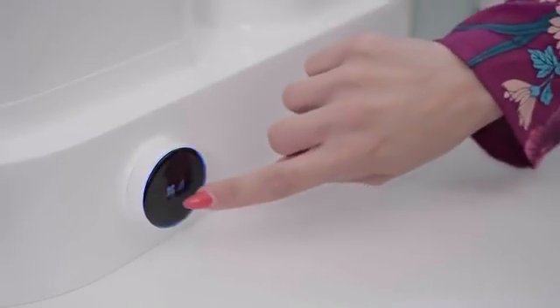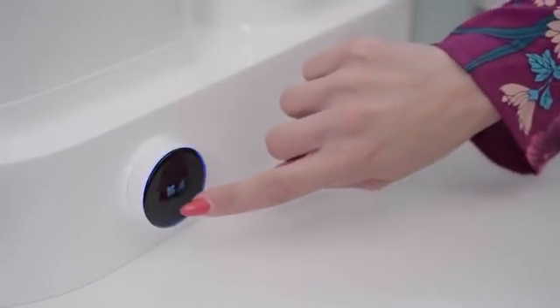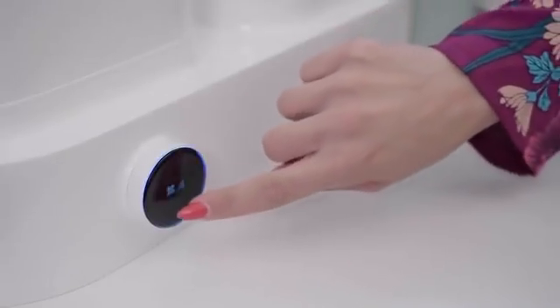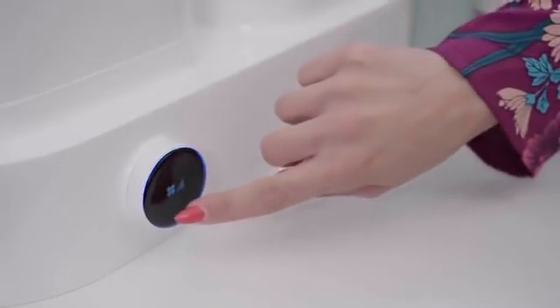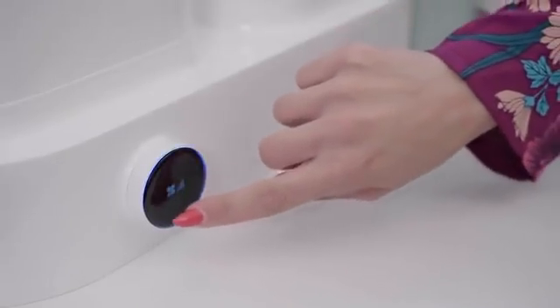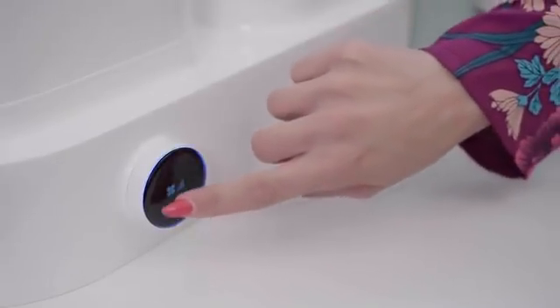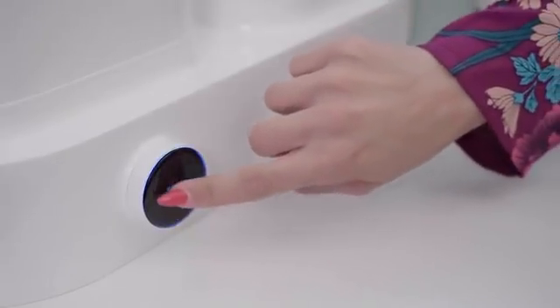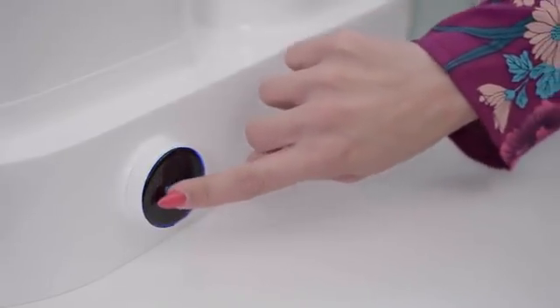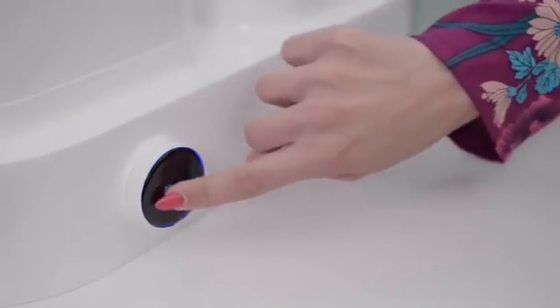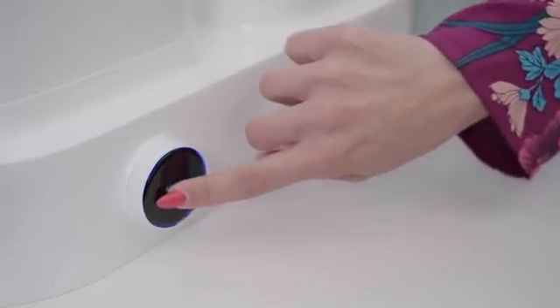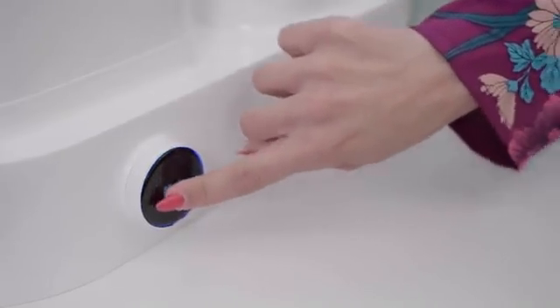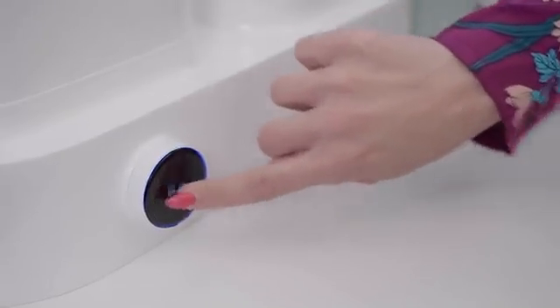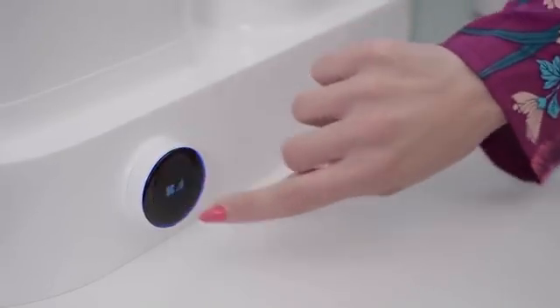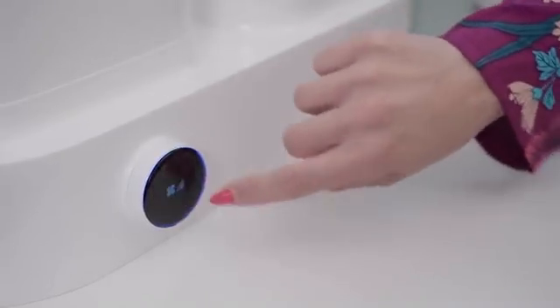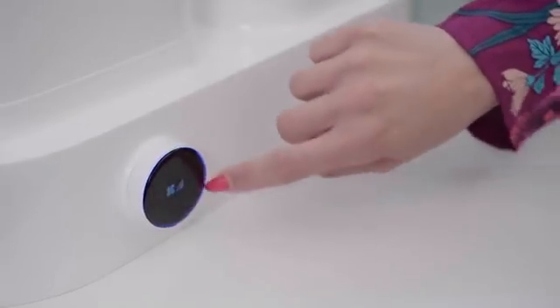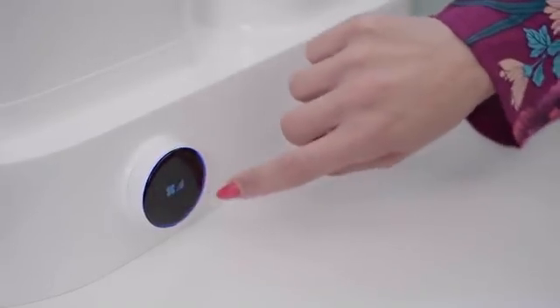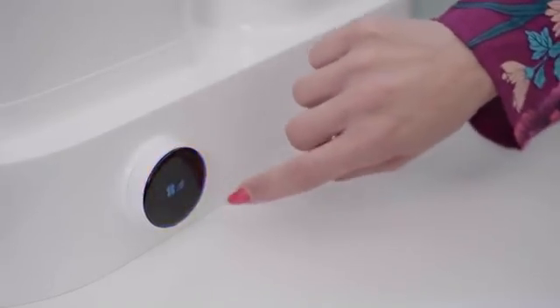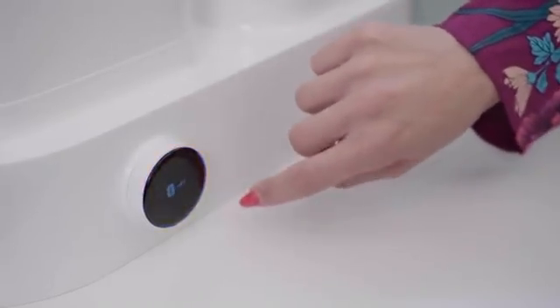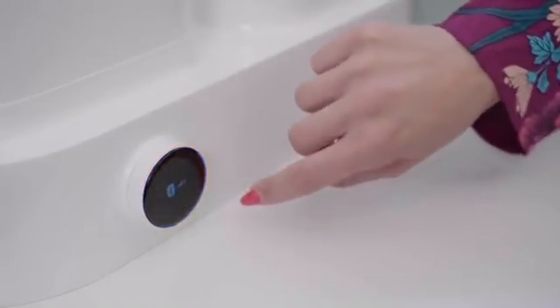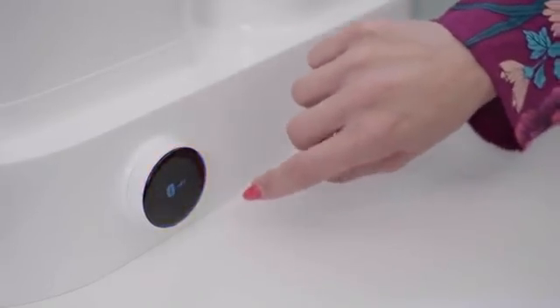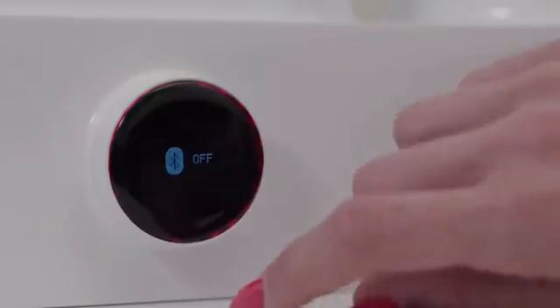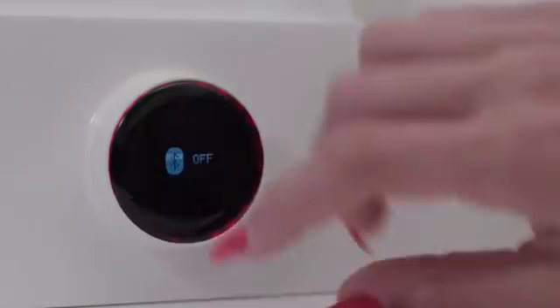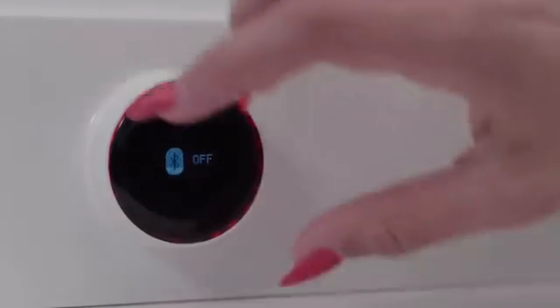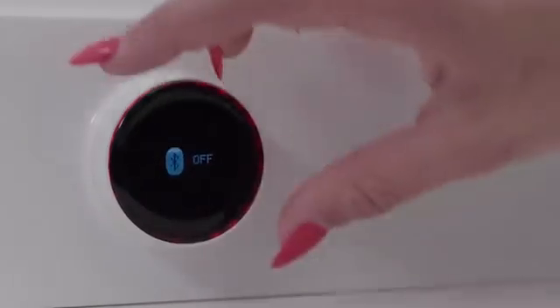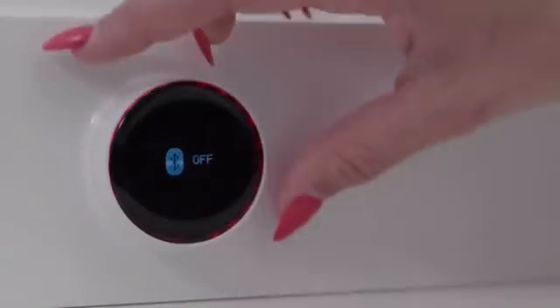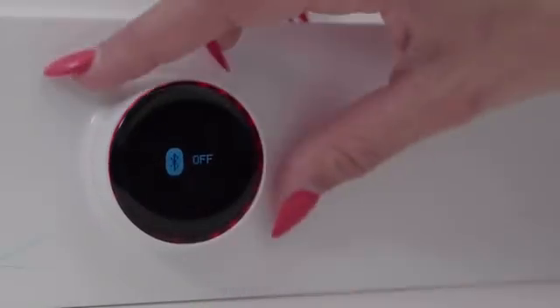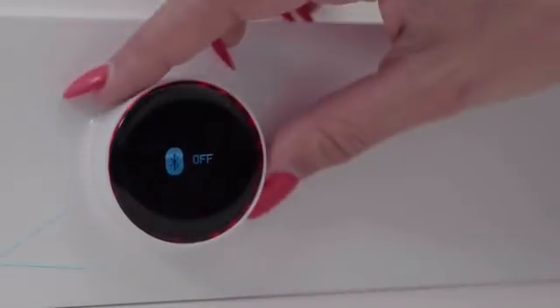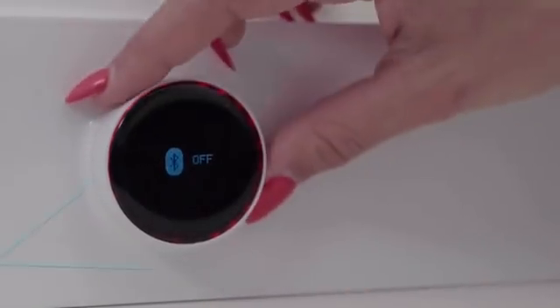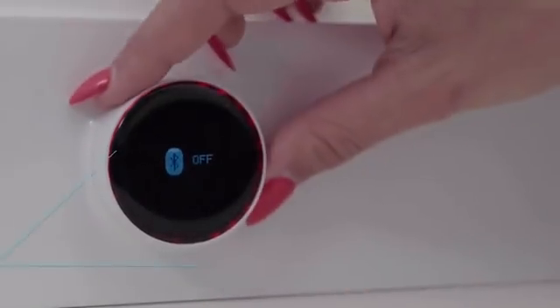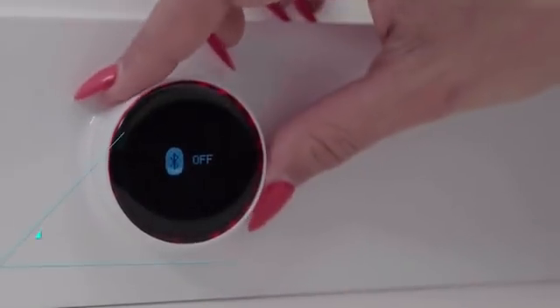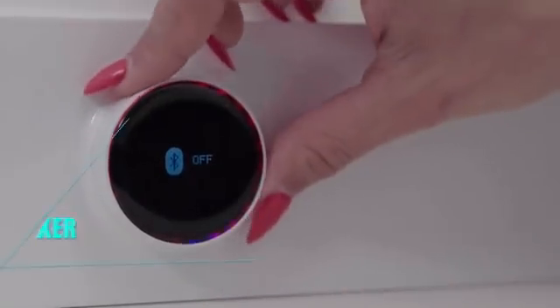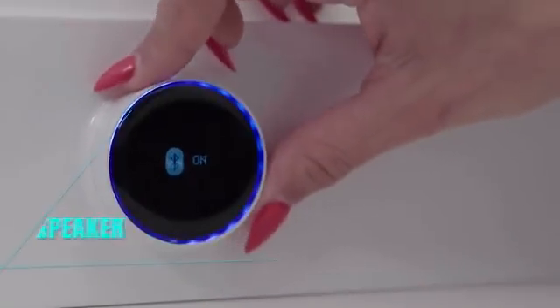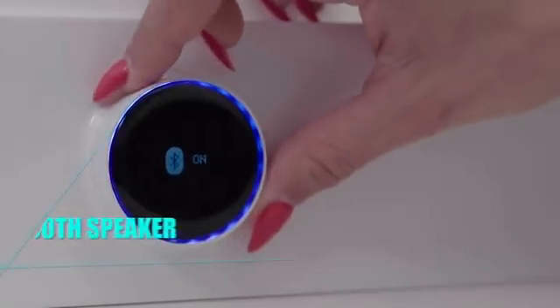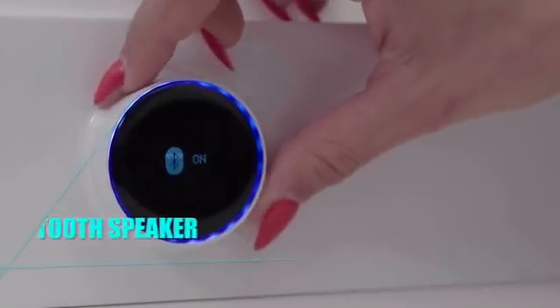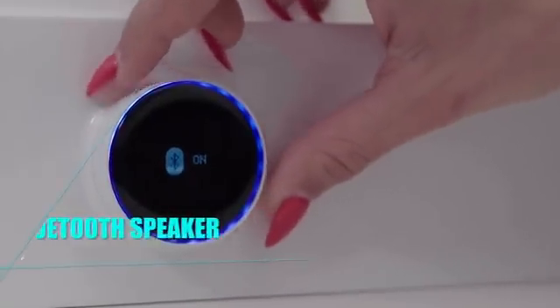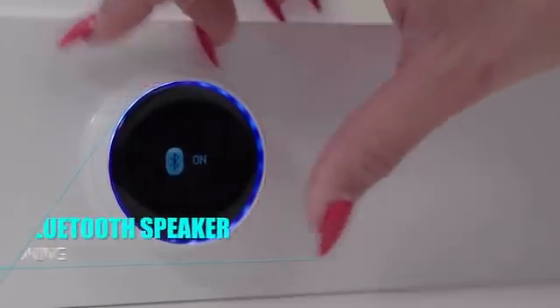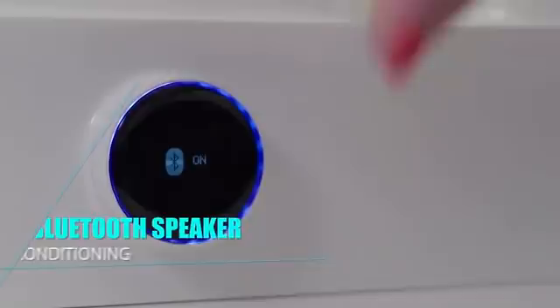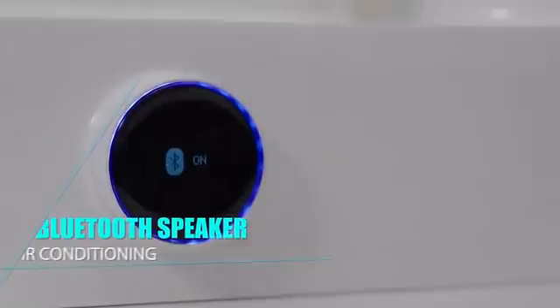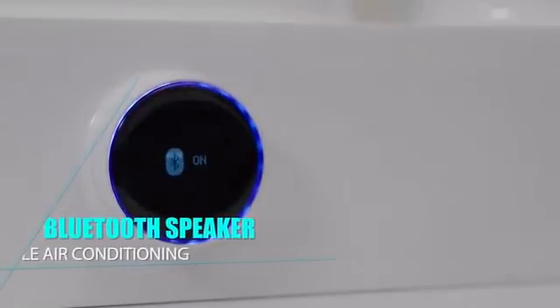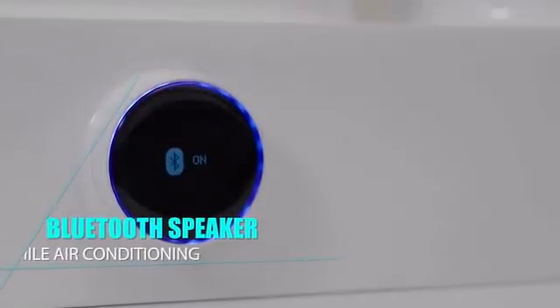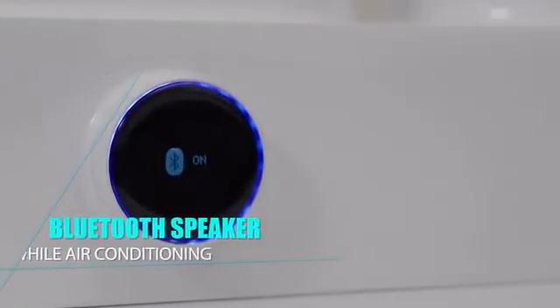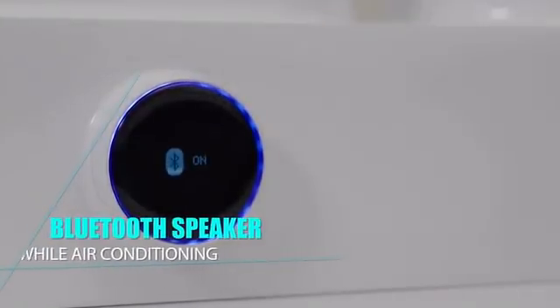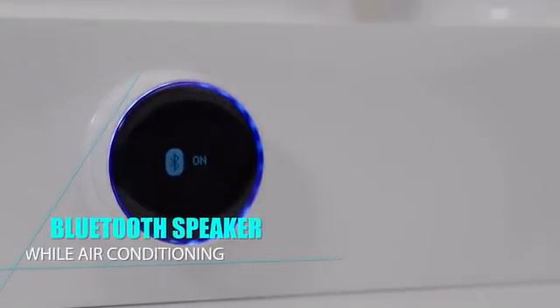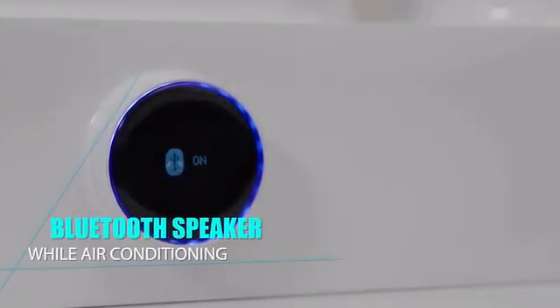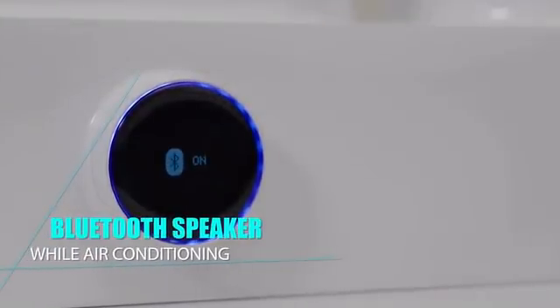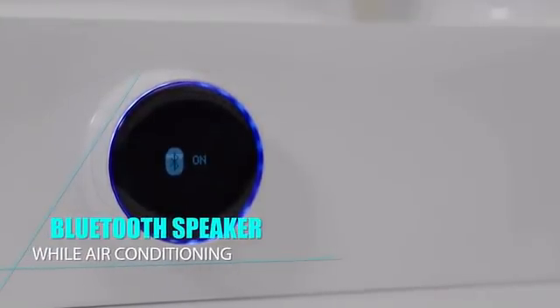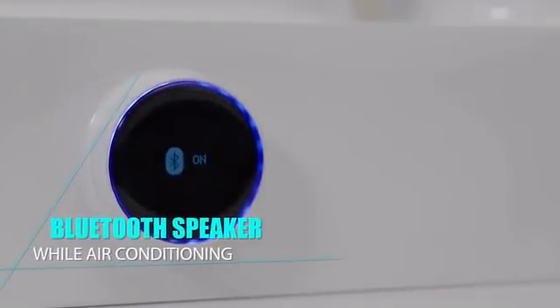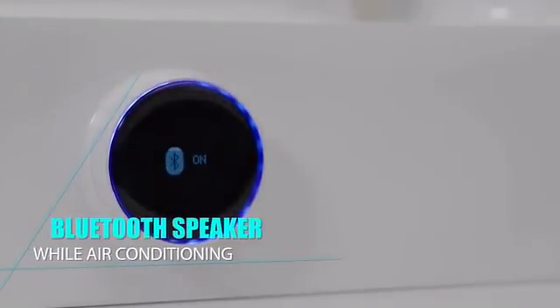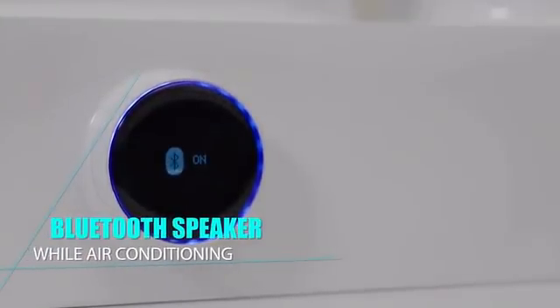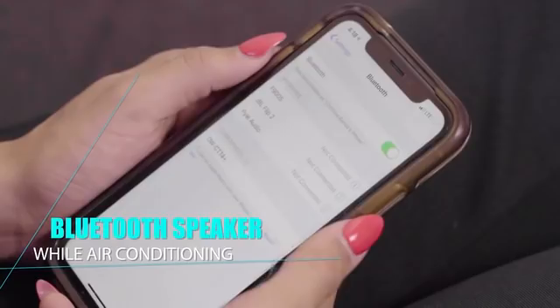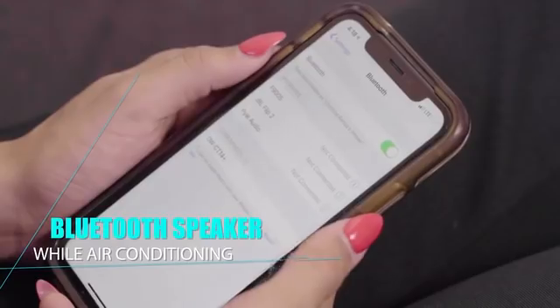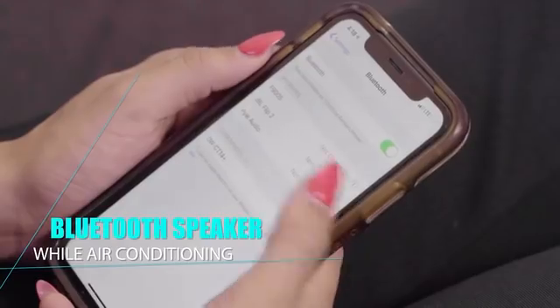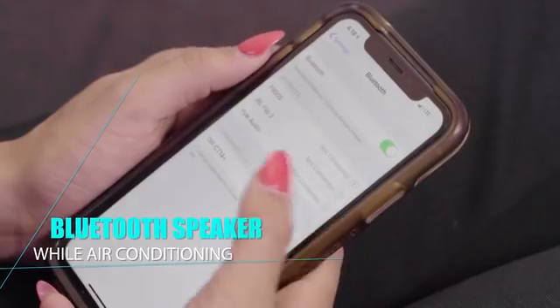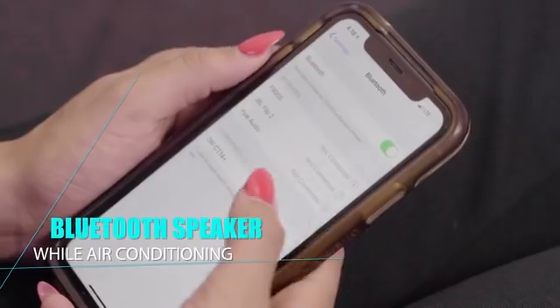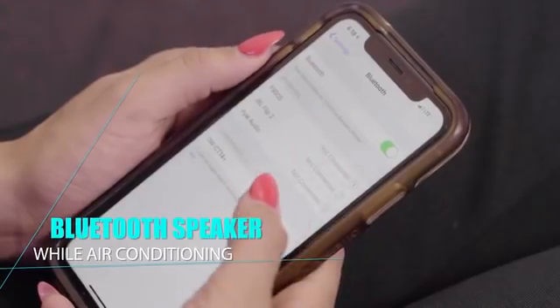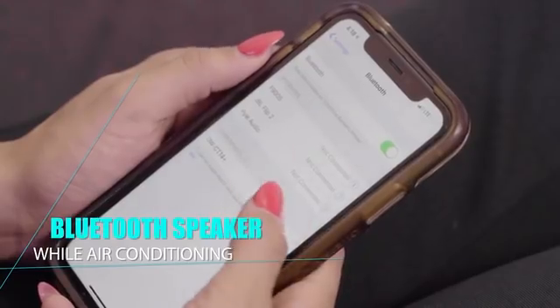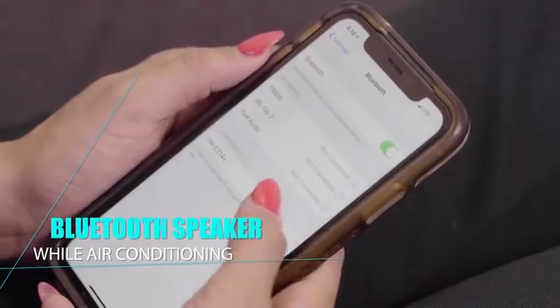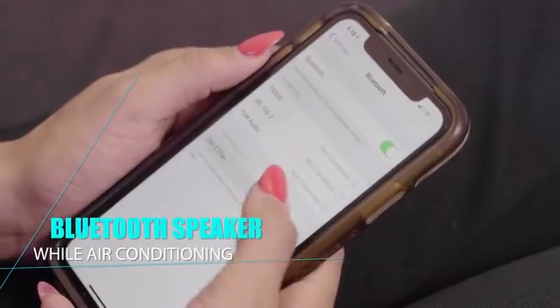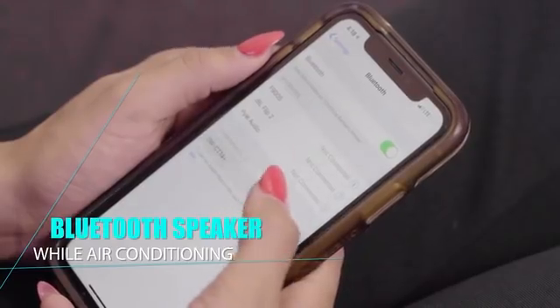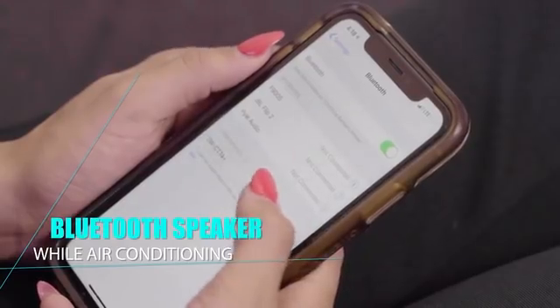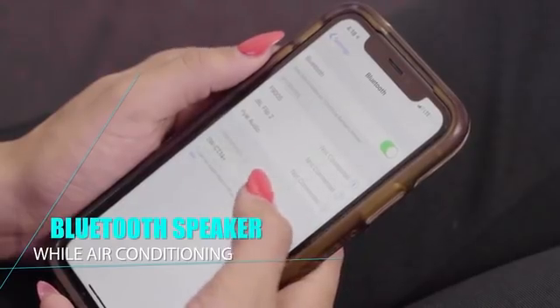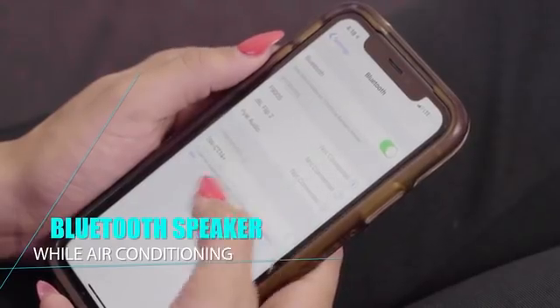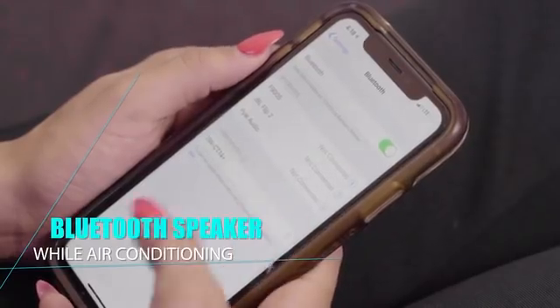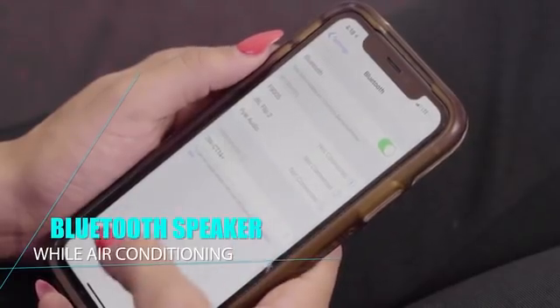EcoAC also functions as a Bluetooth speaker that can connect to your mobile devices, so you can play your favorite tunes while air conditioning. Thank you for listening.